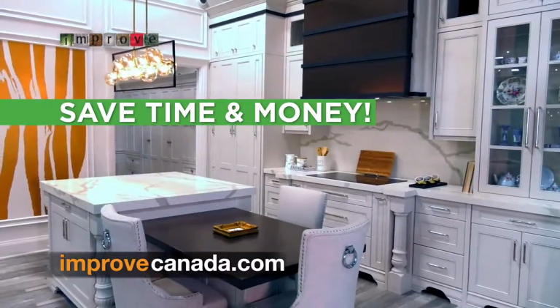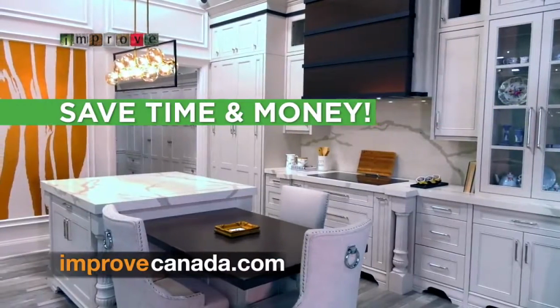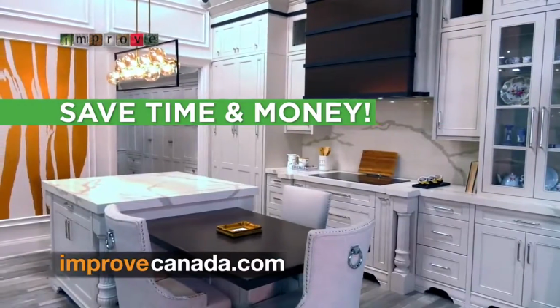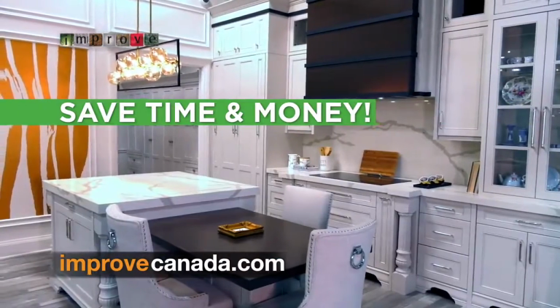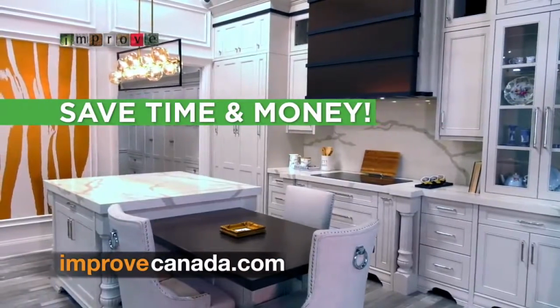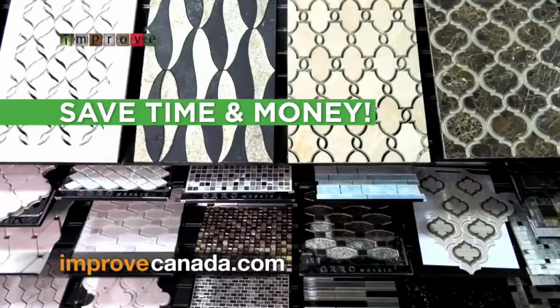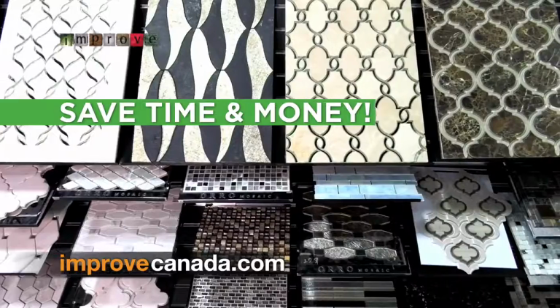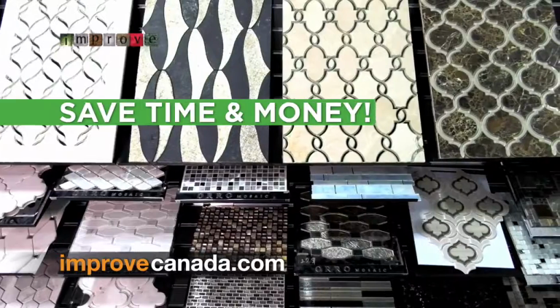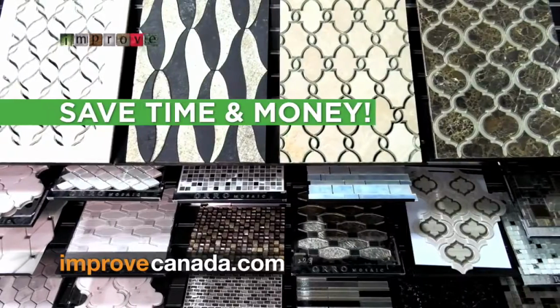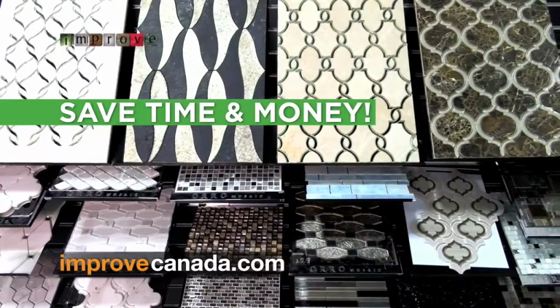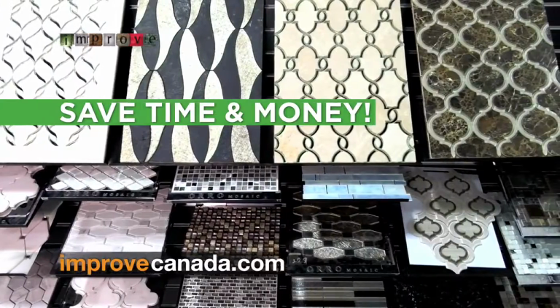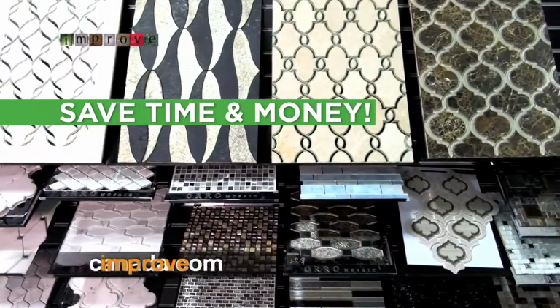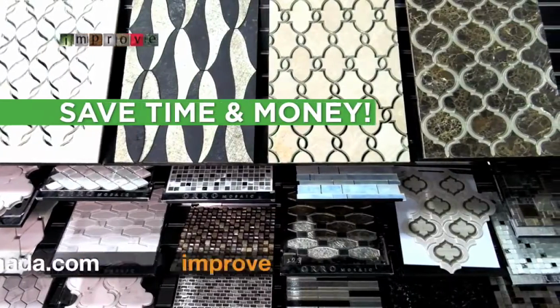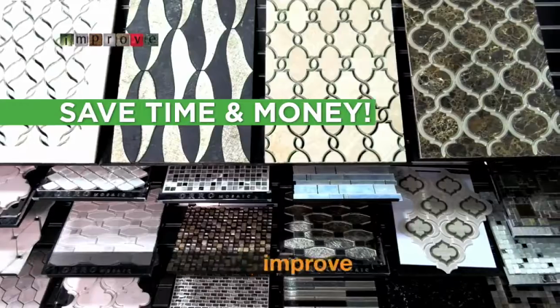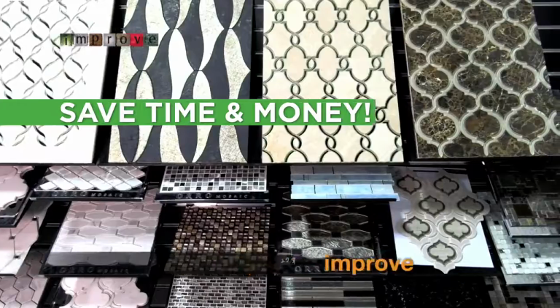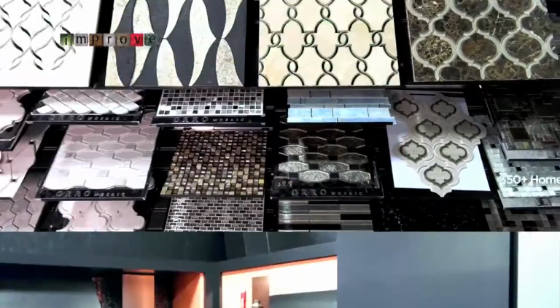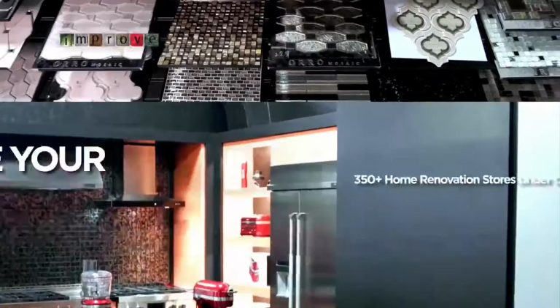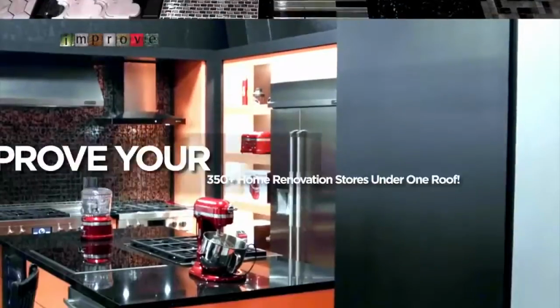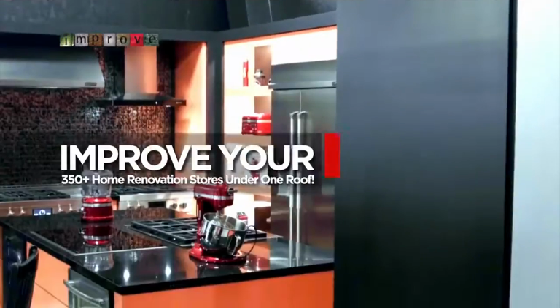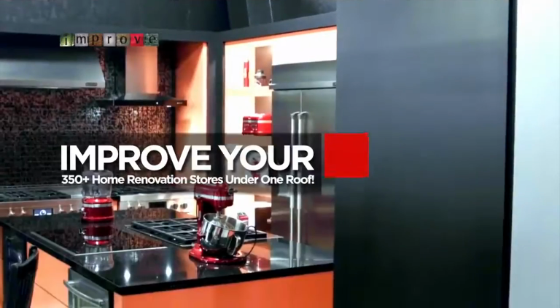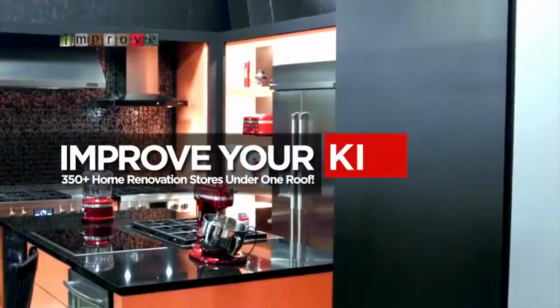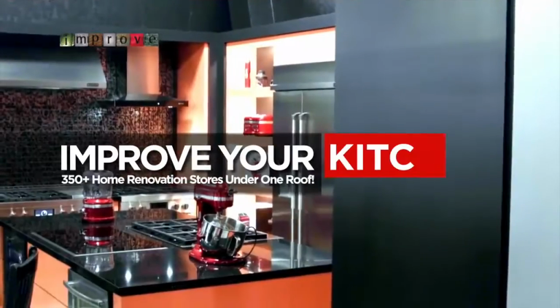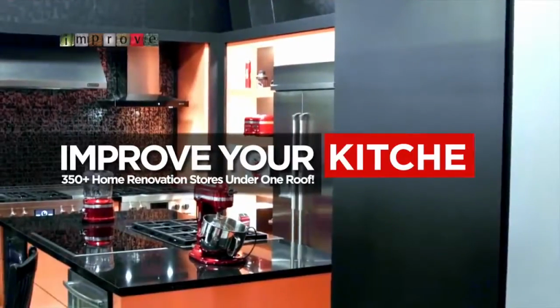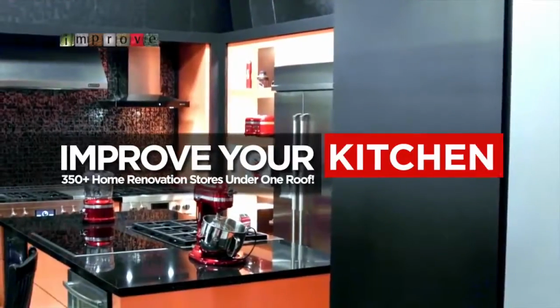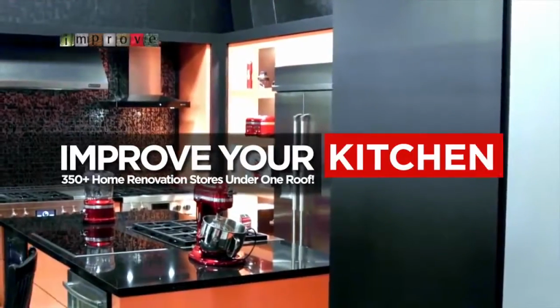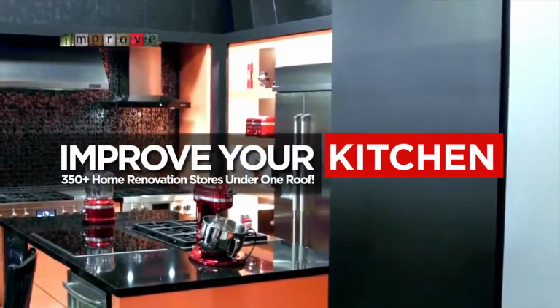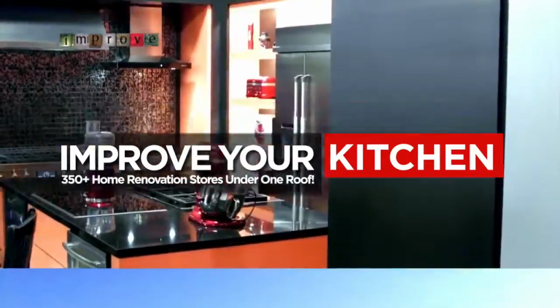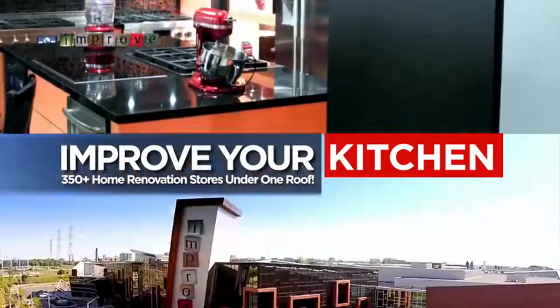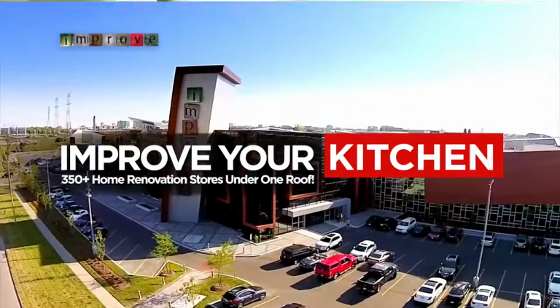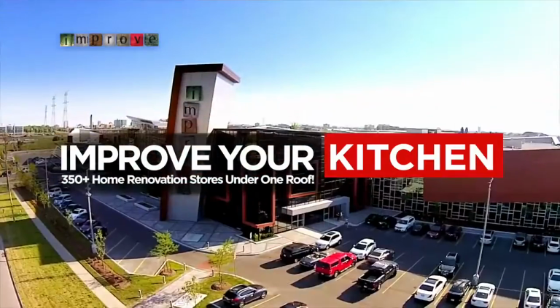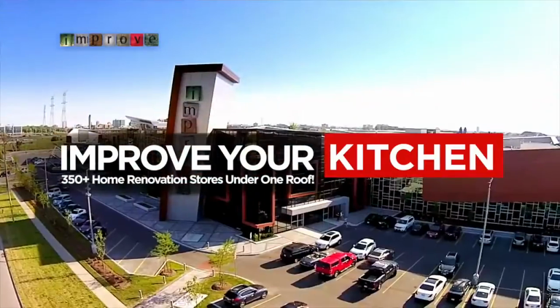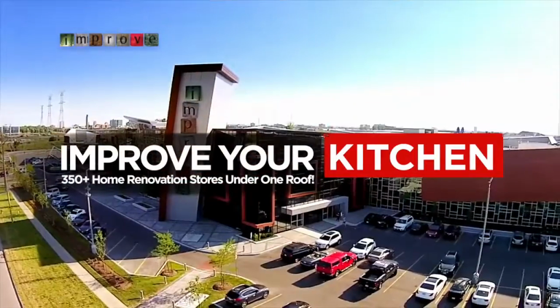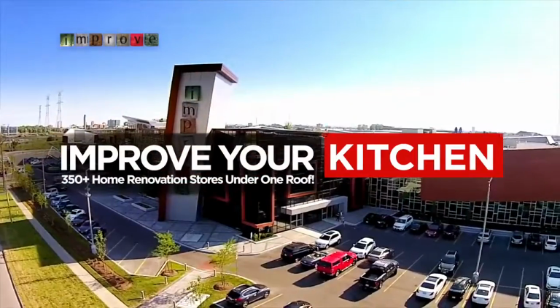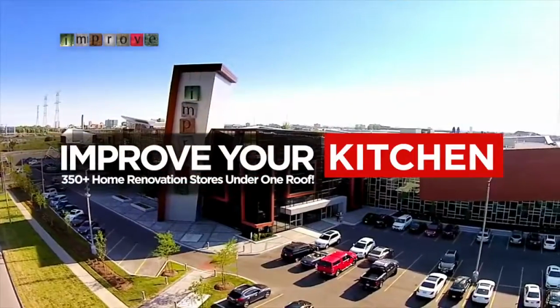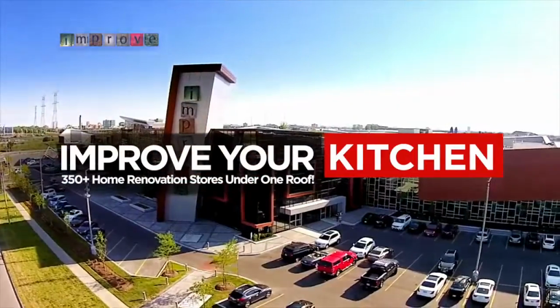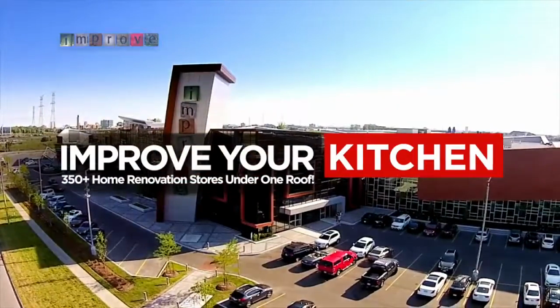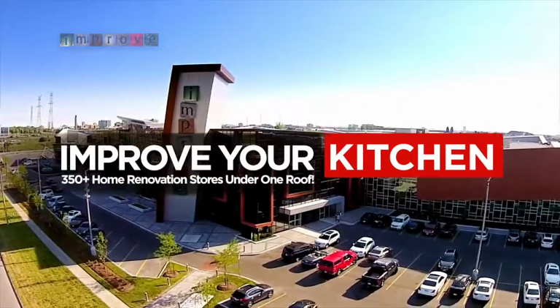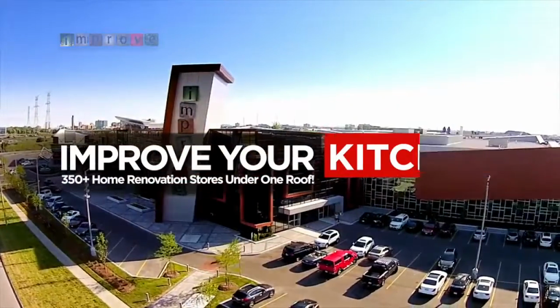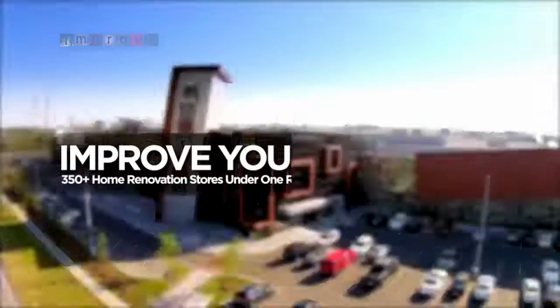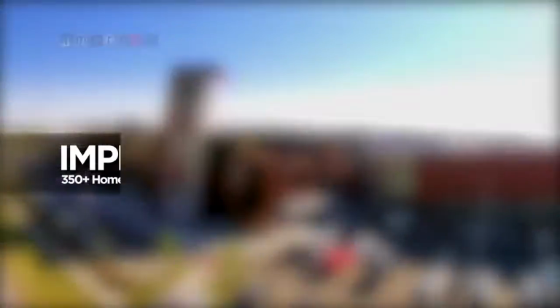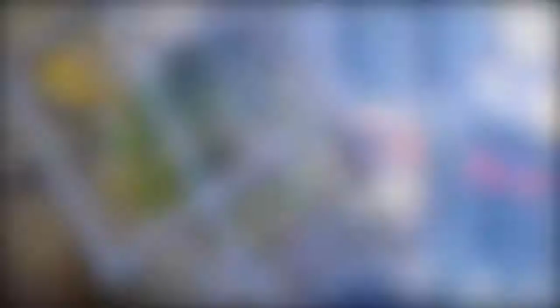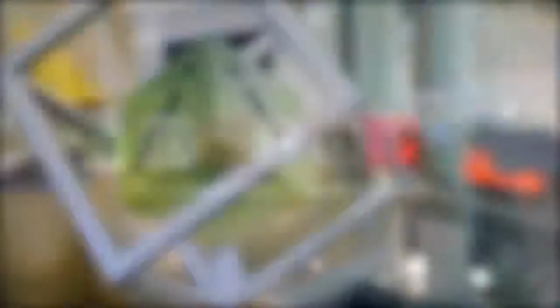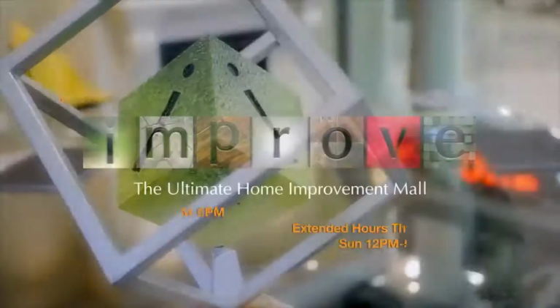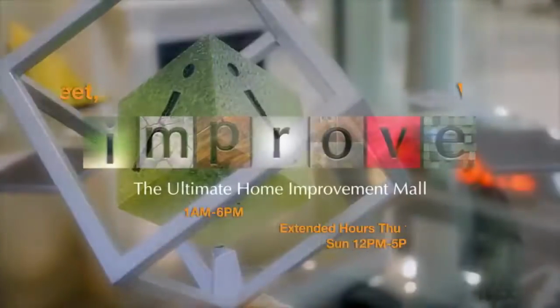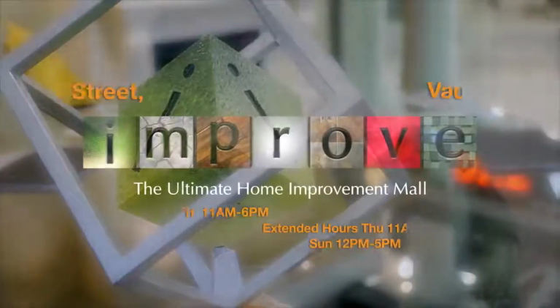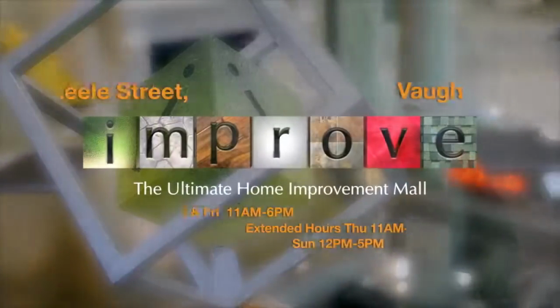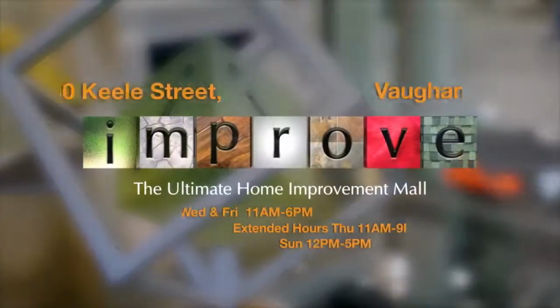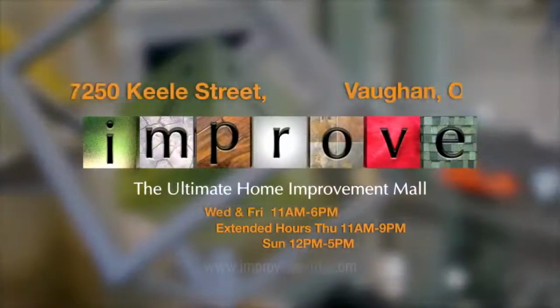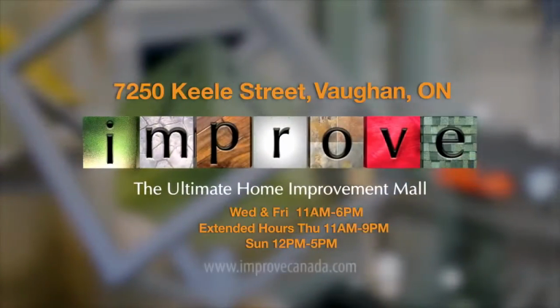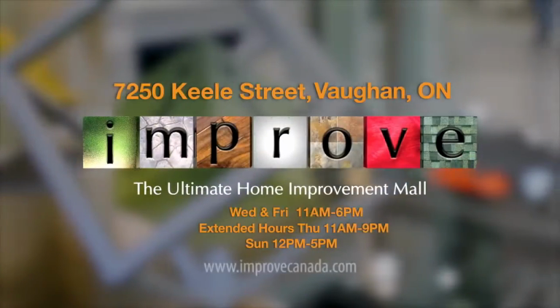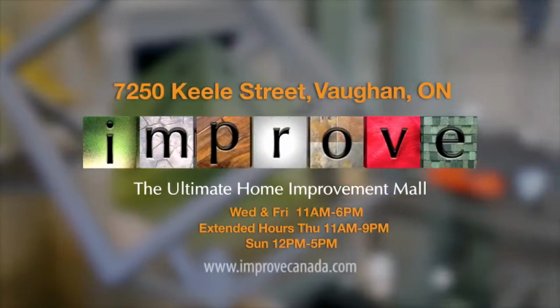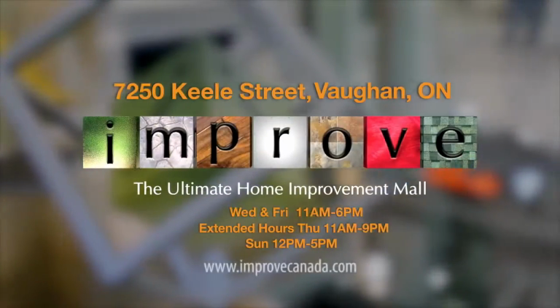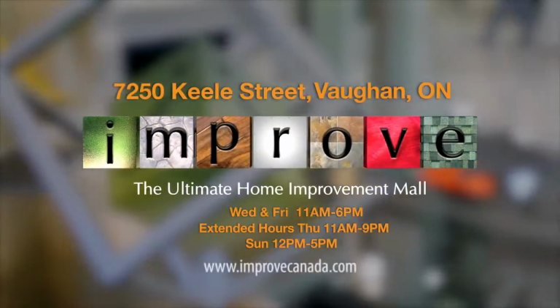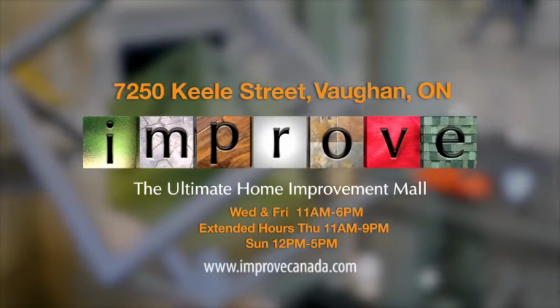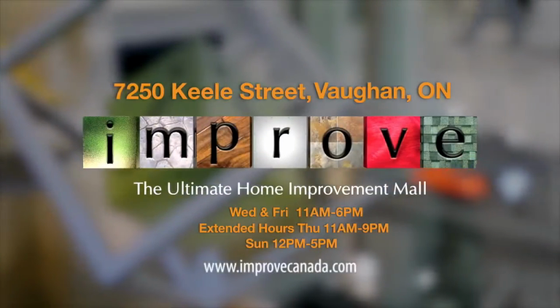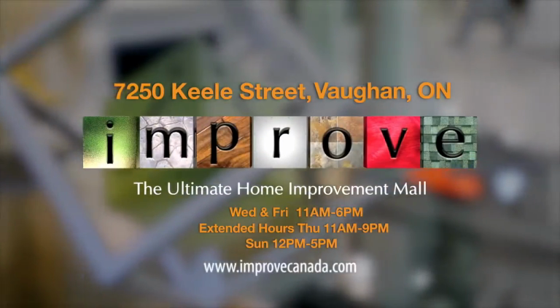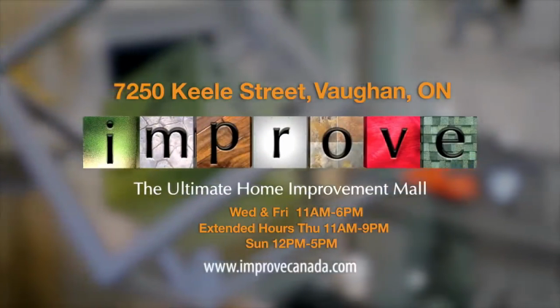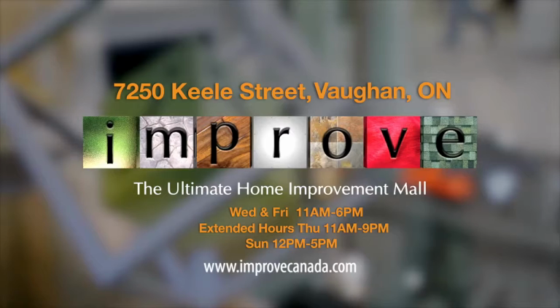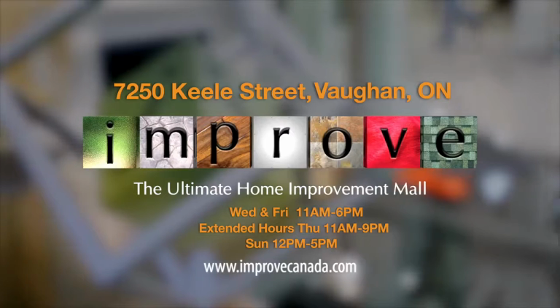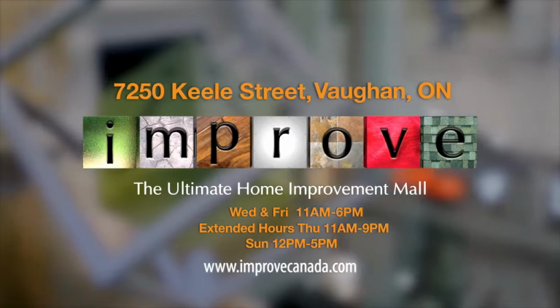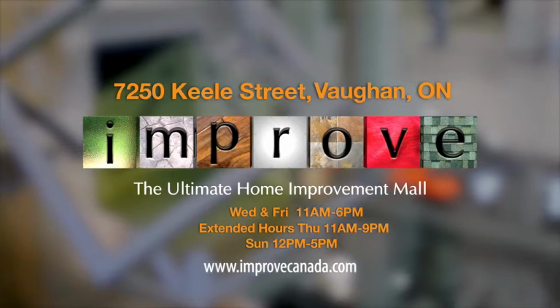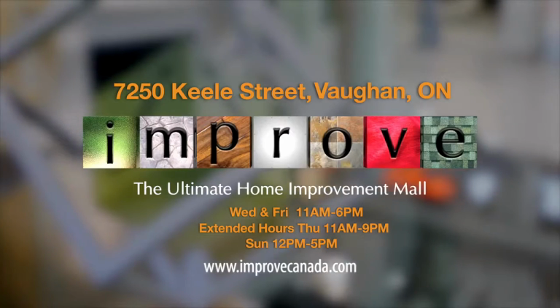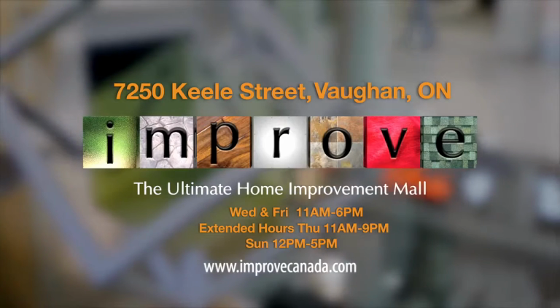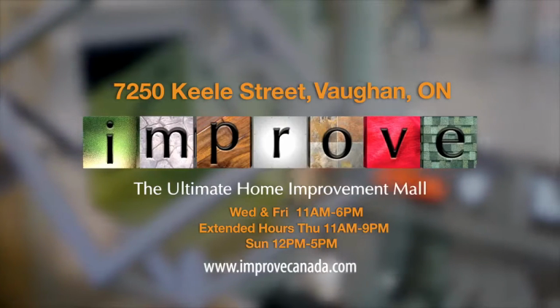Located at 7250 Keele Street at the 407. Improve Canada, your innovation super mall.